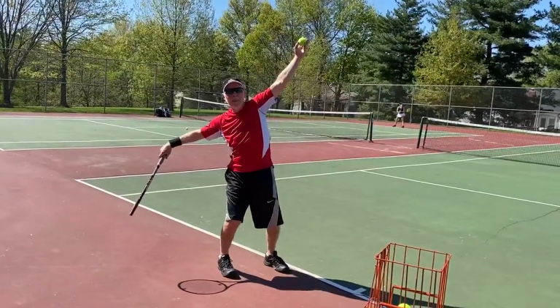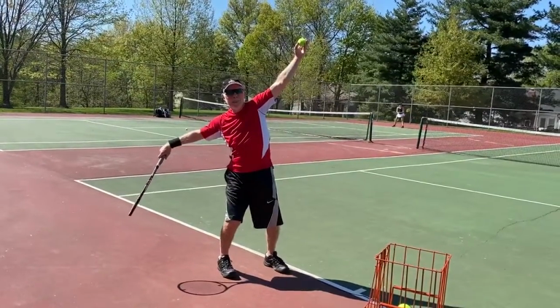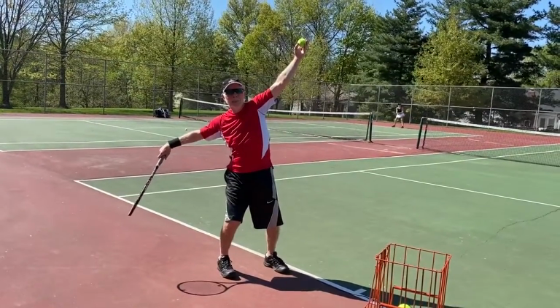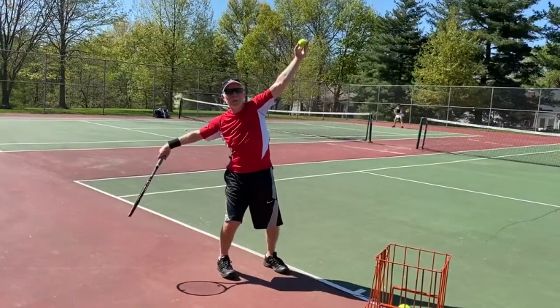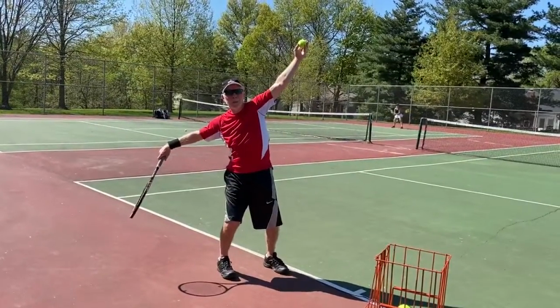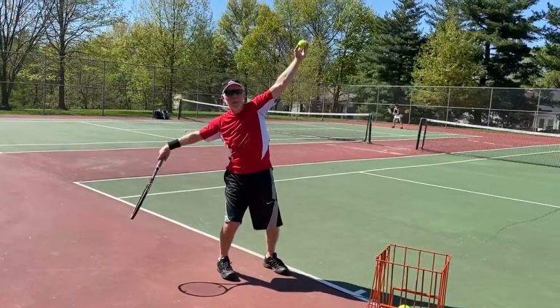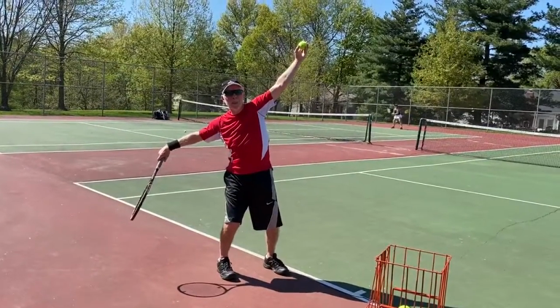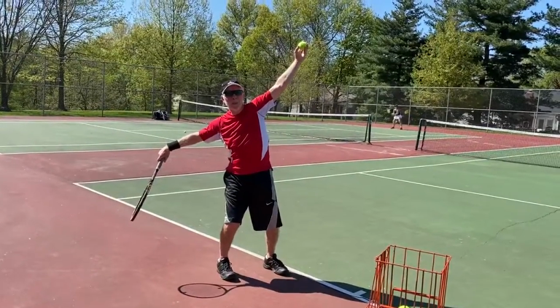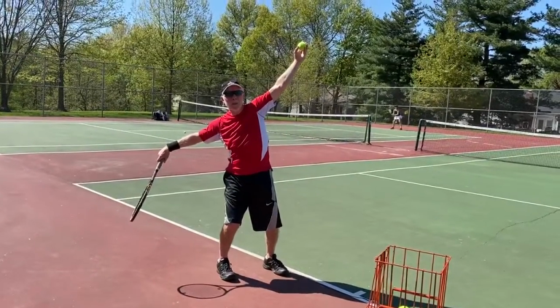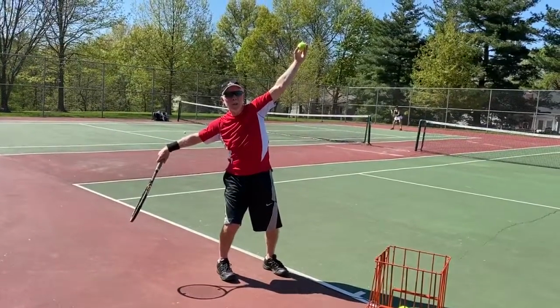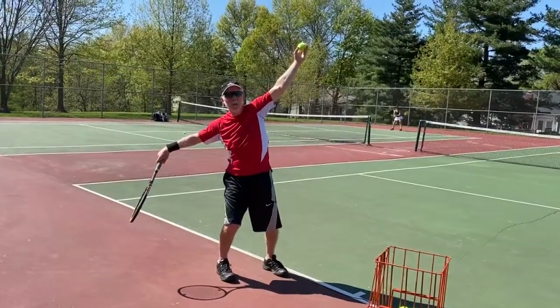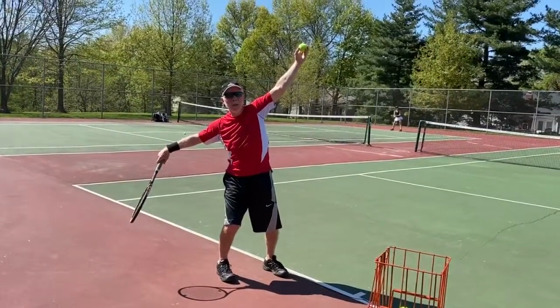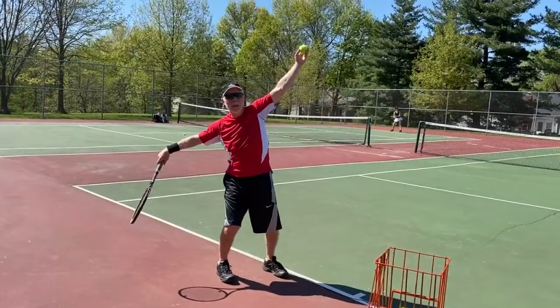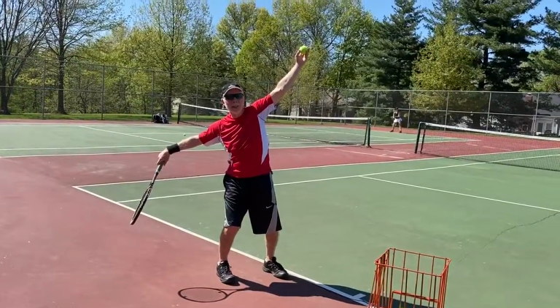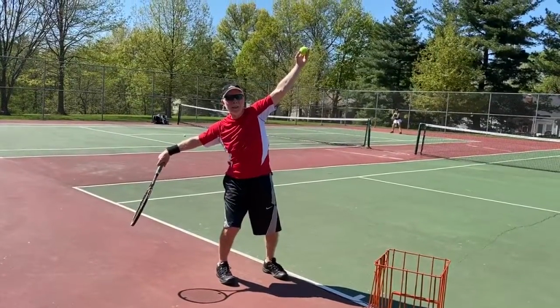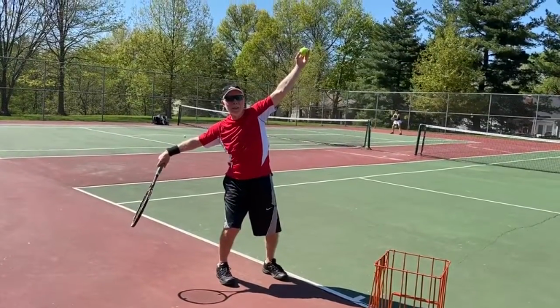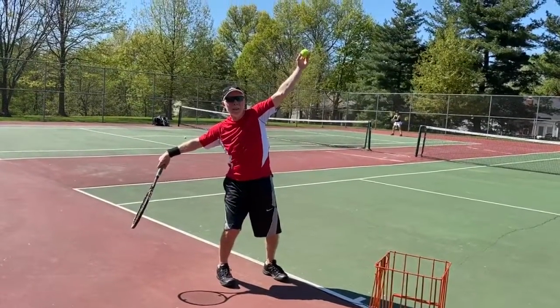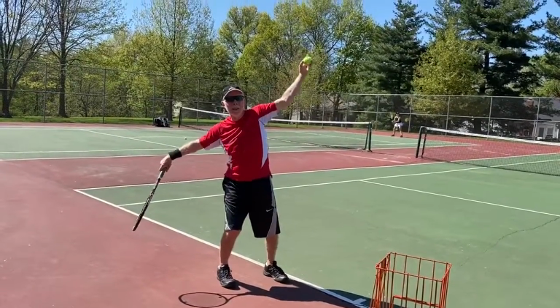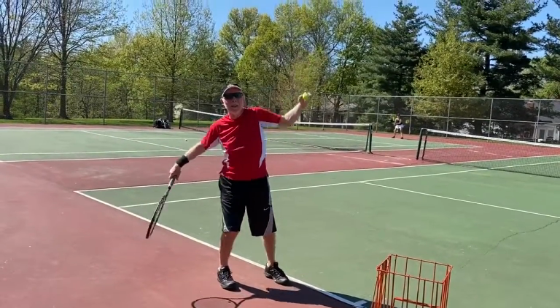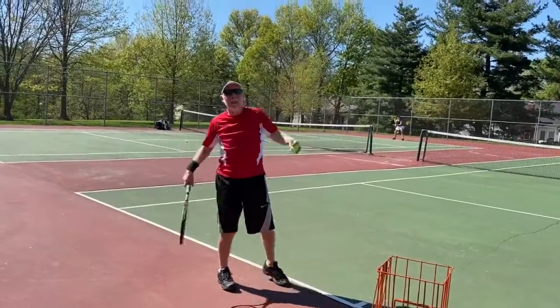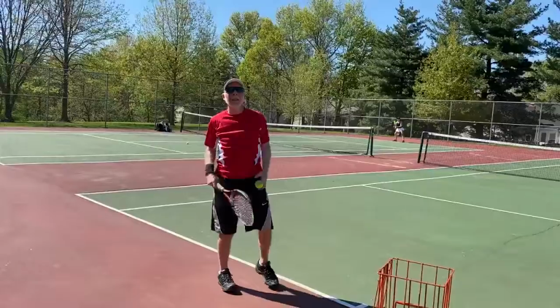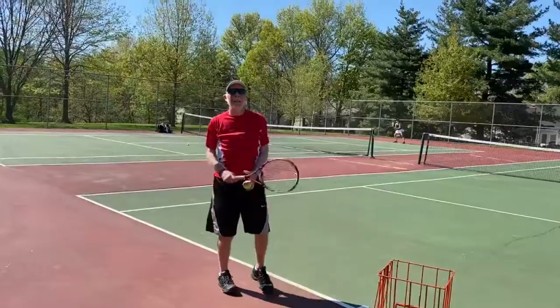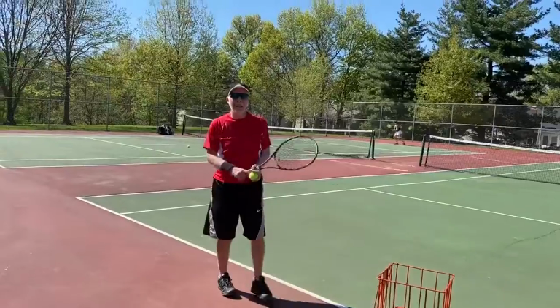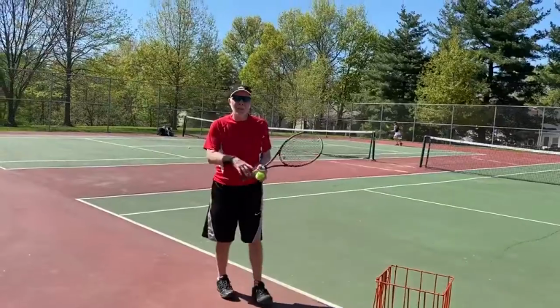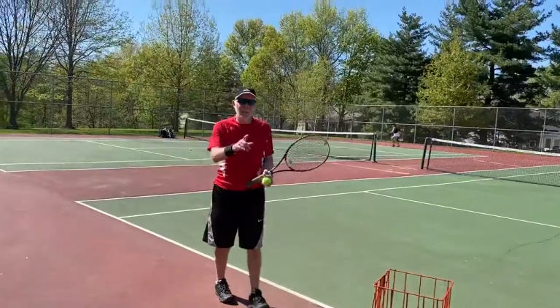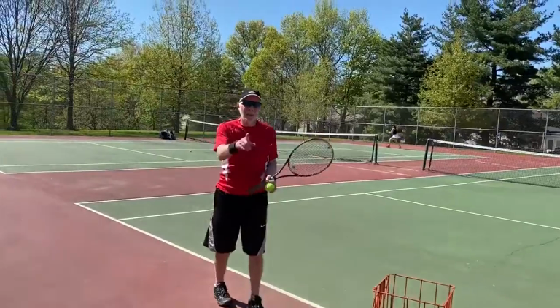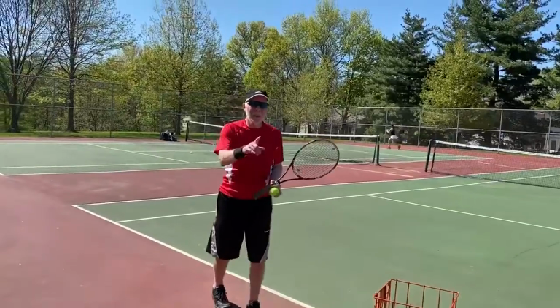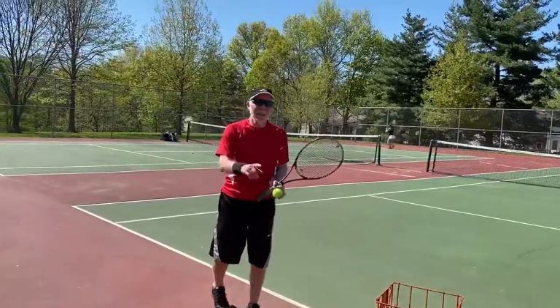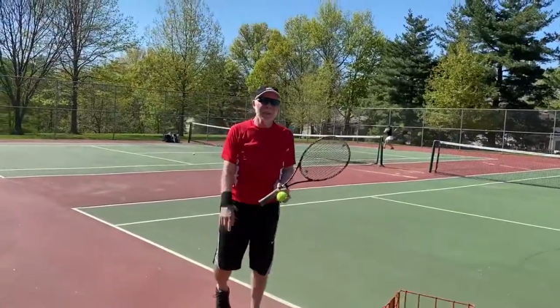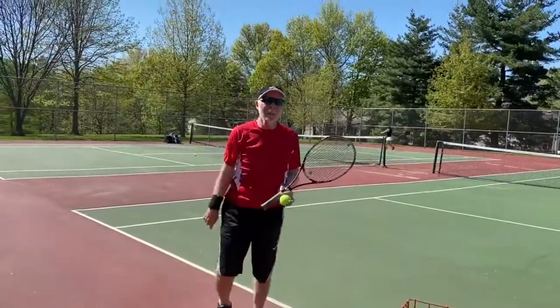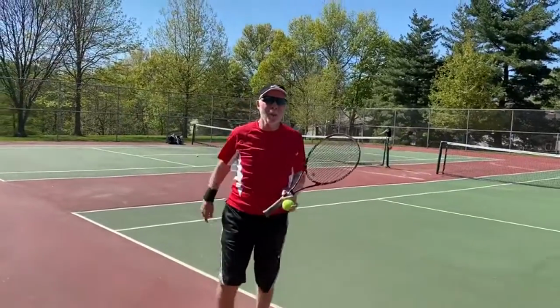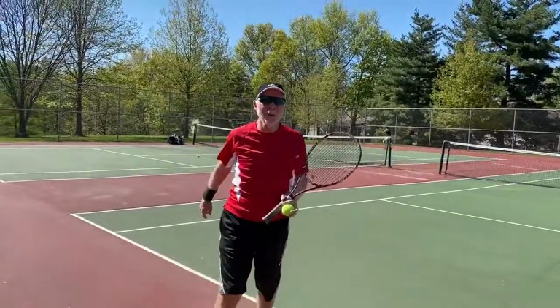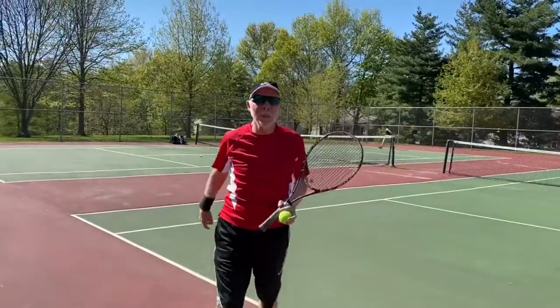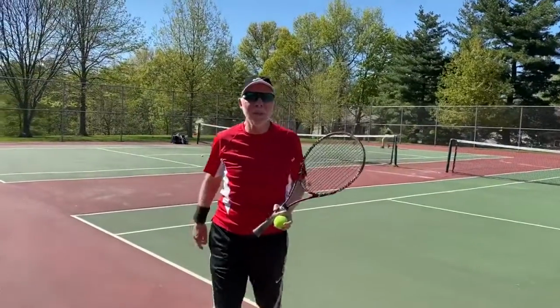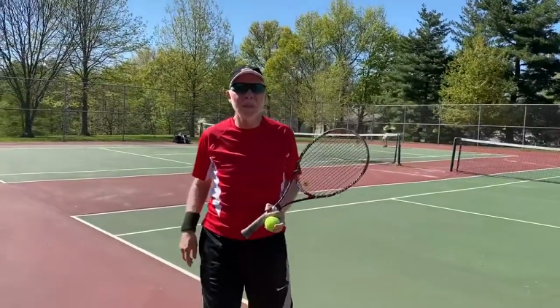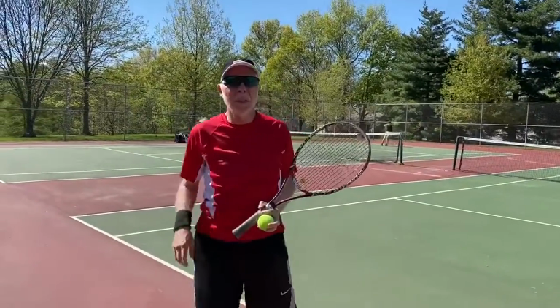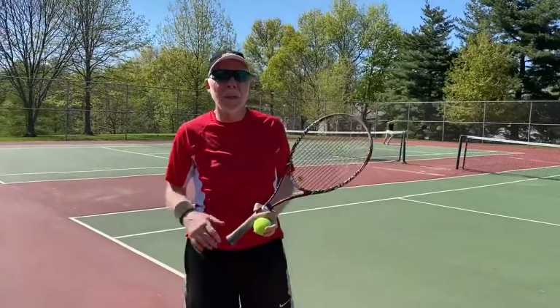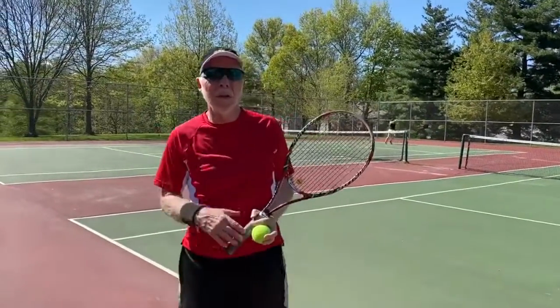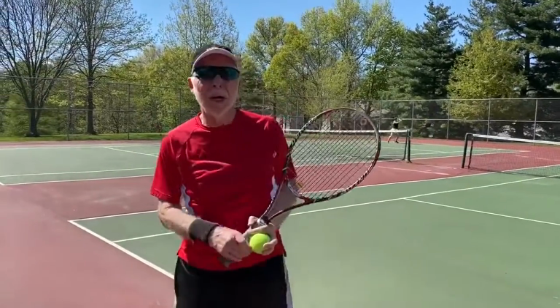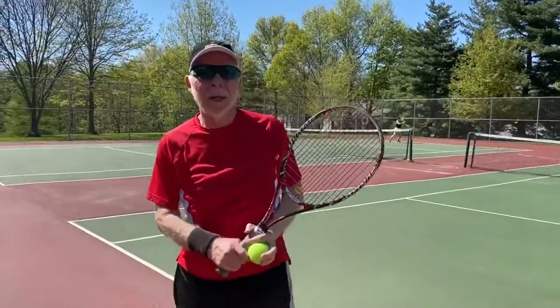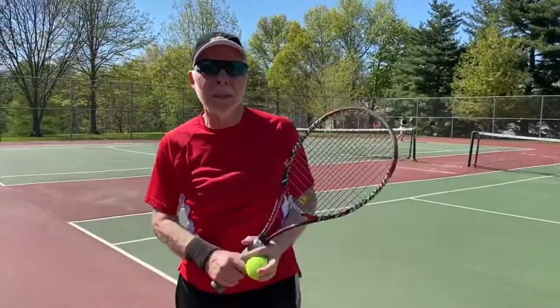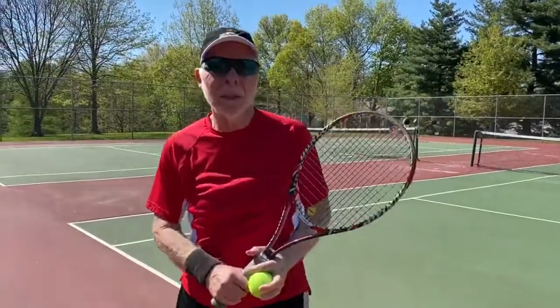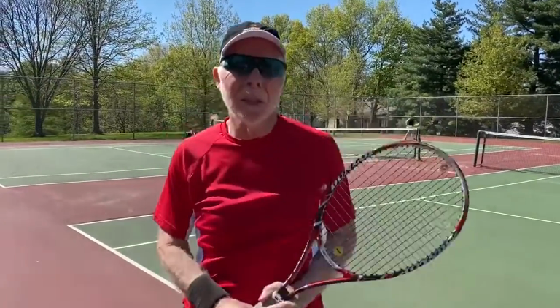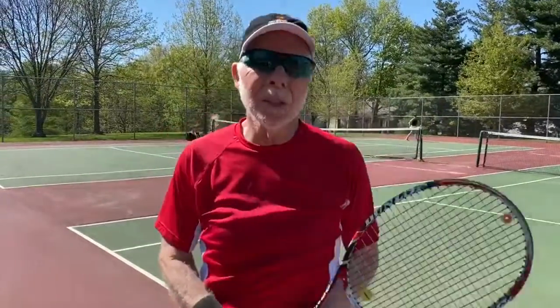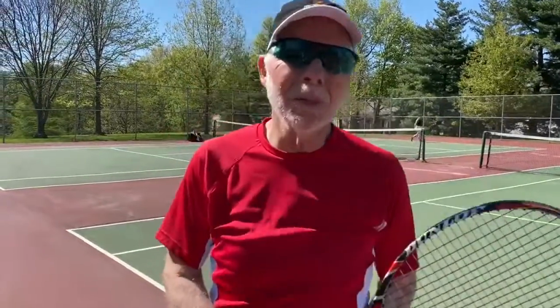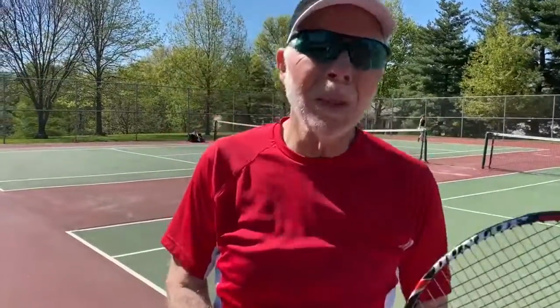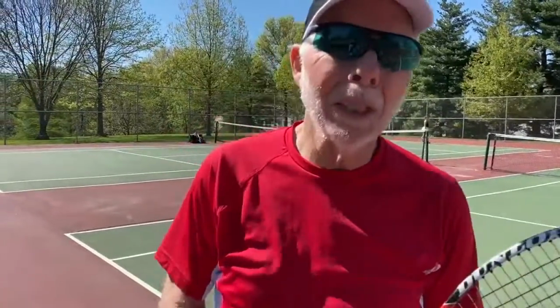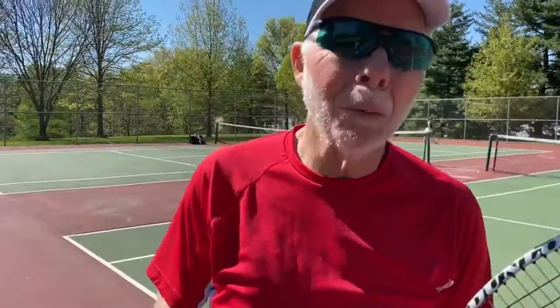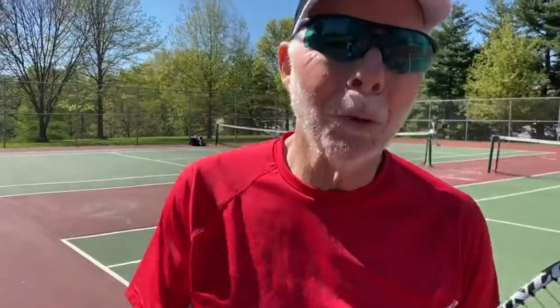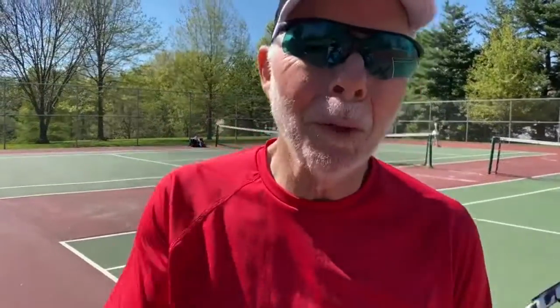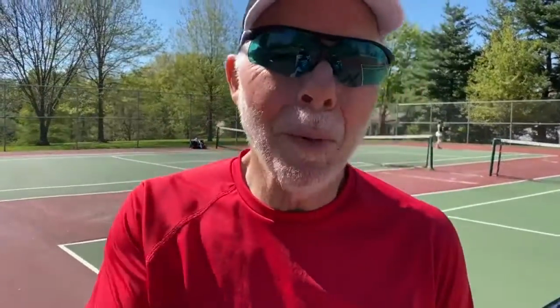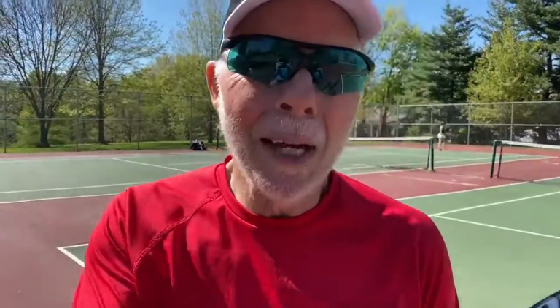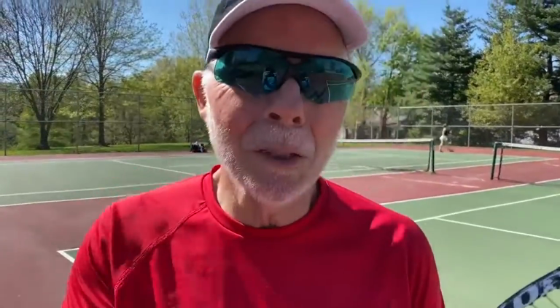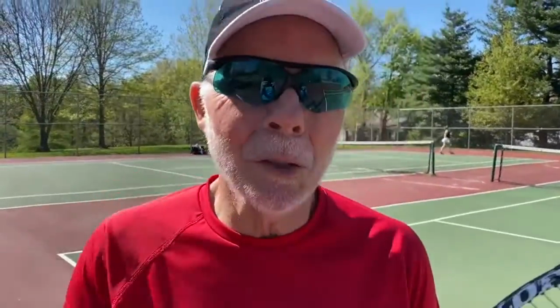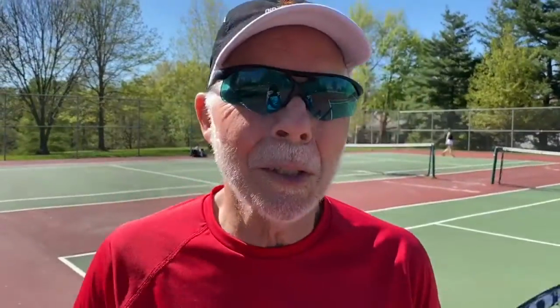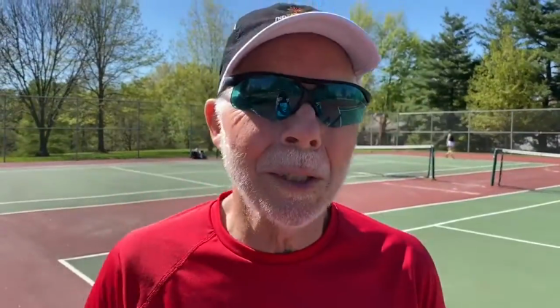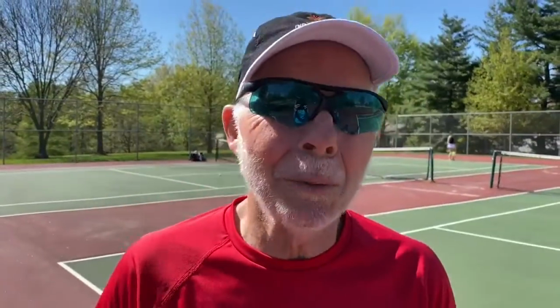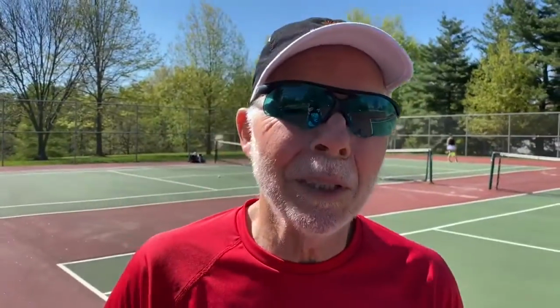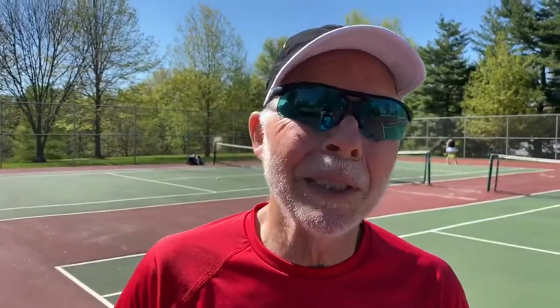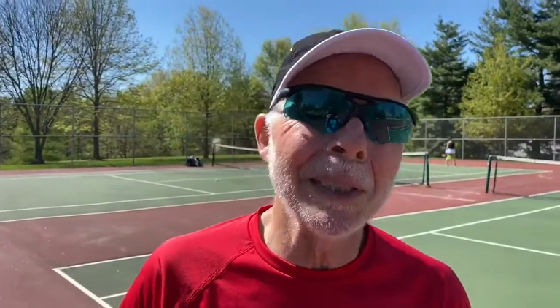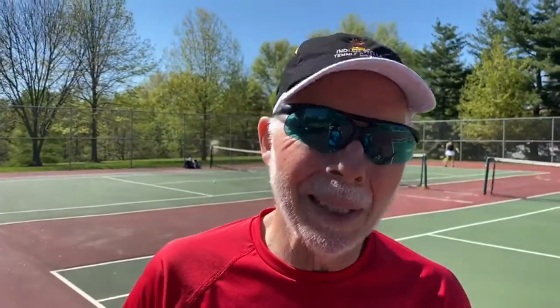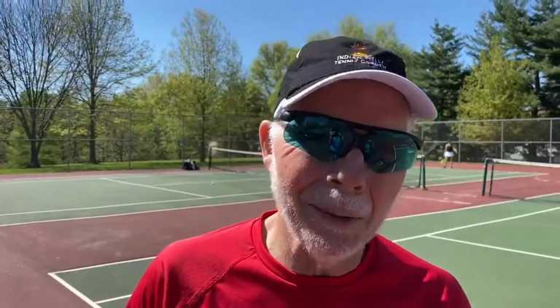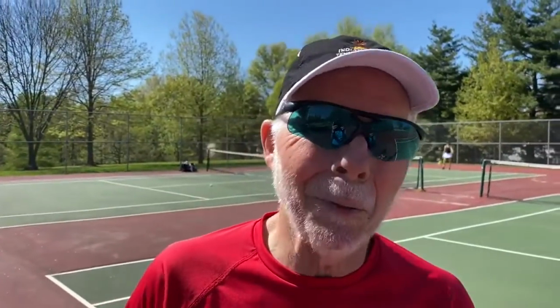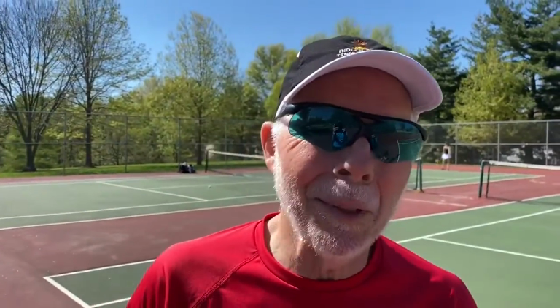That's the first thing I want you to practice. That's the first lesson — a one-minute video on the serve — and we'll be back shortly with the second one.